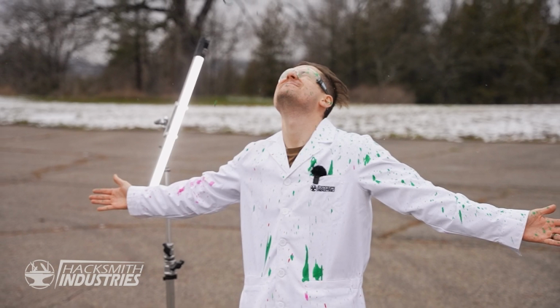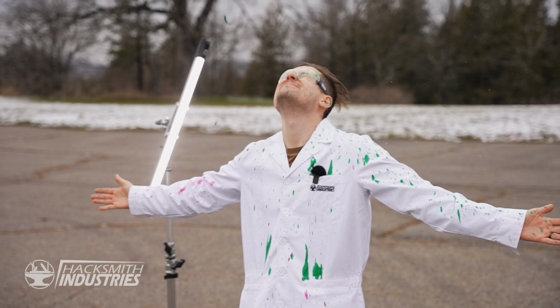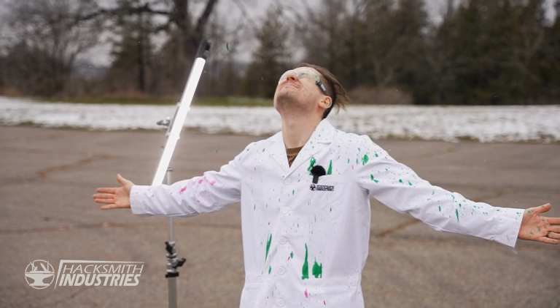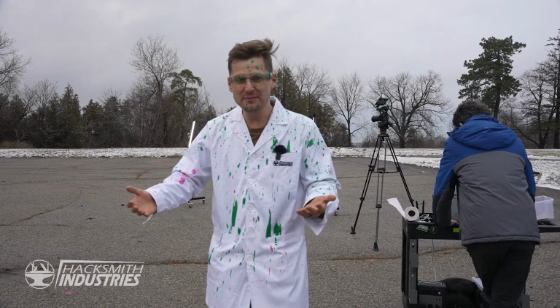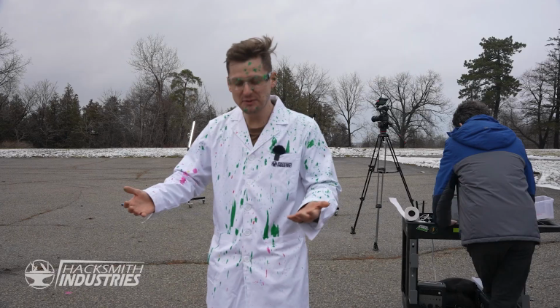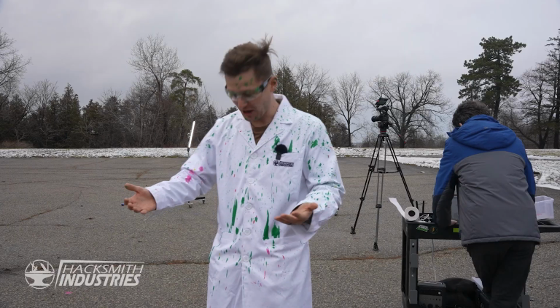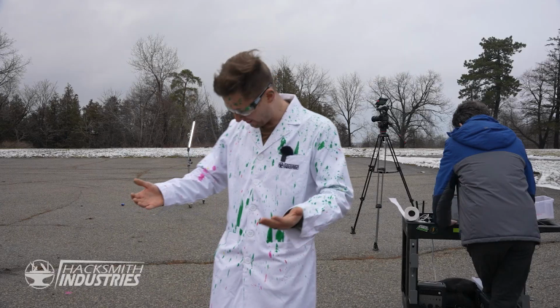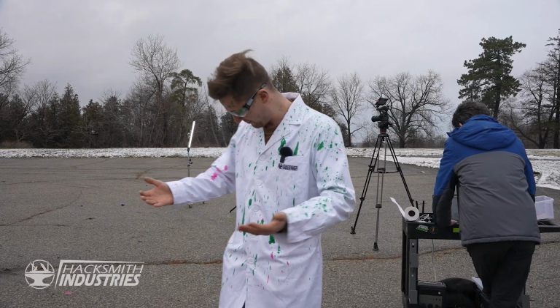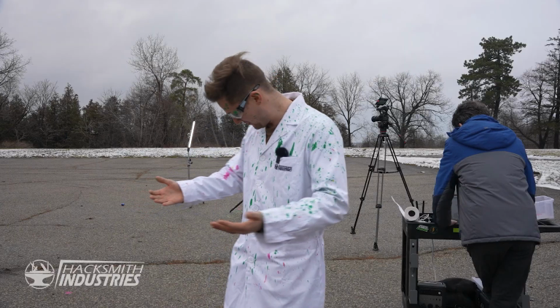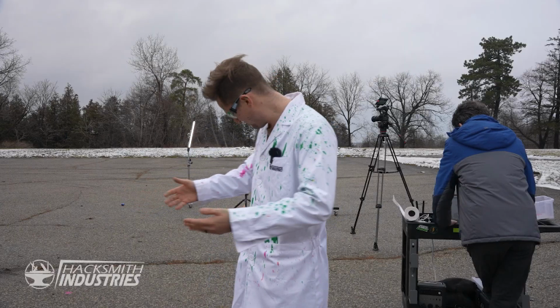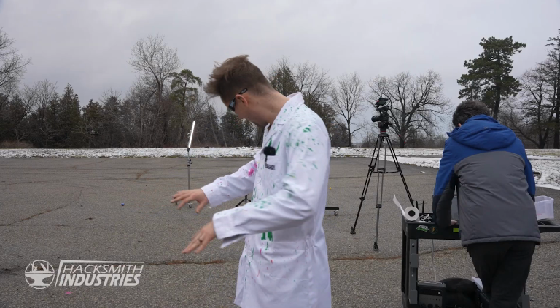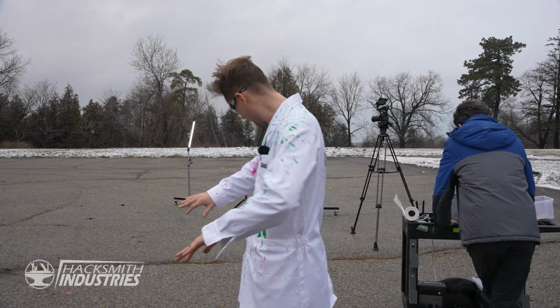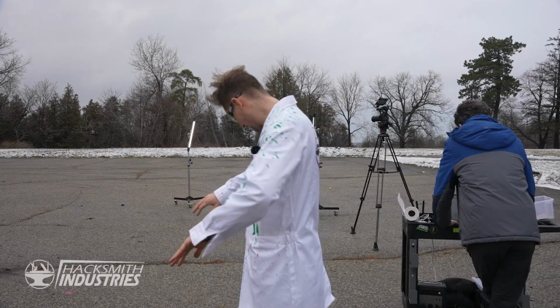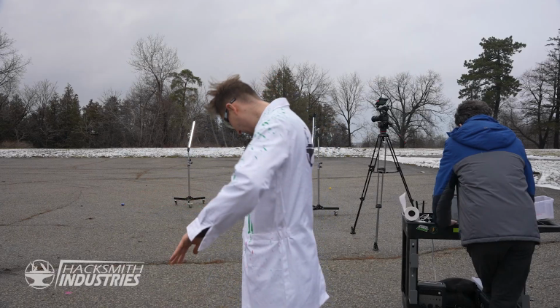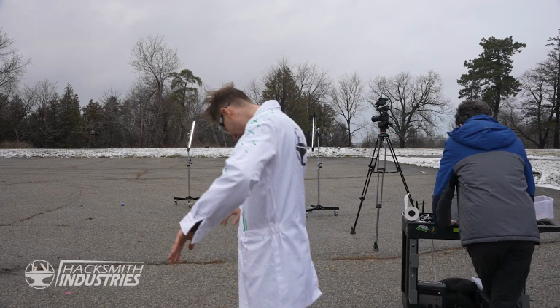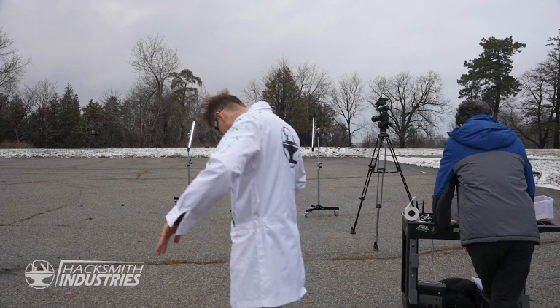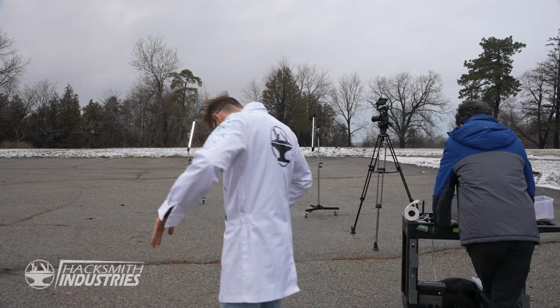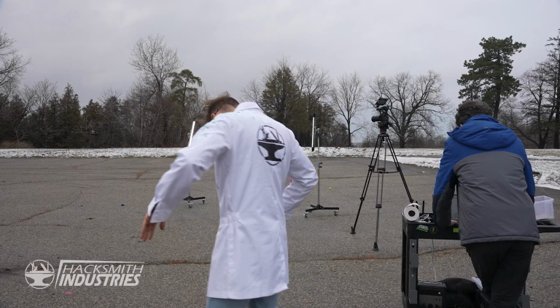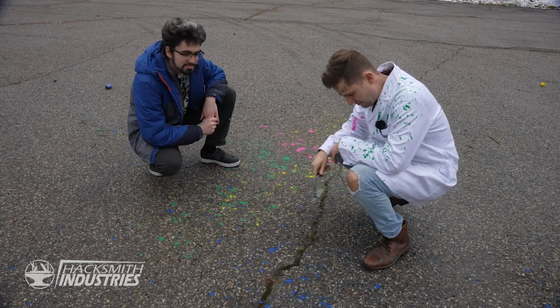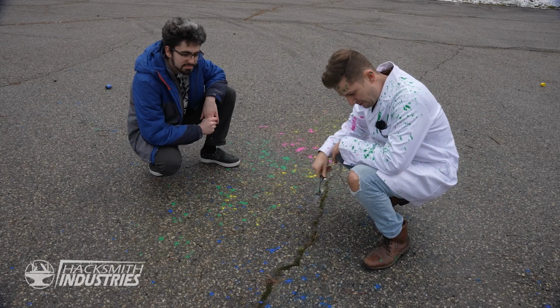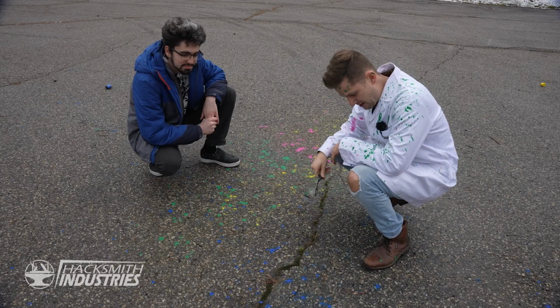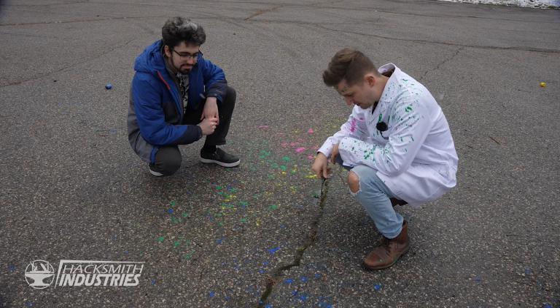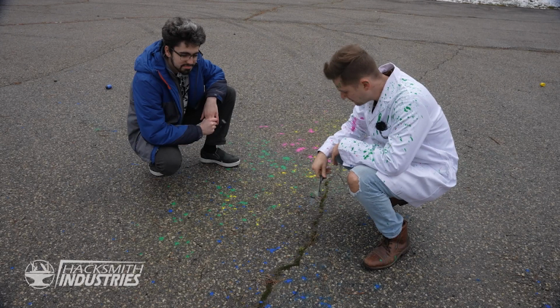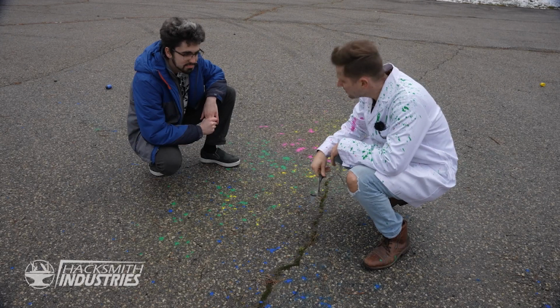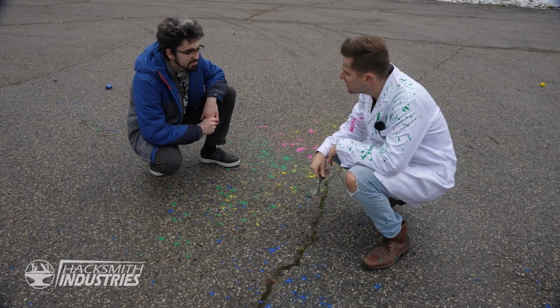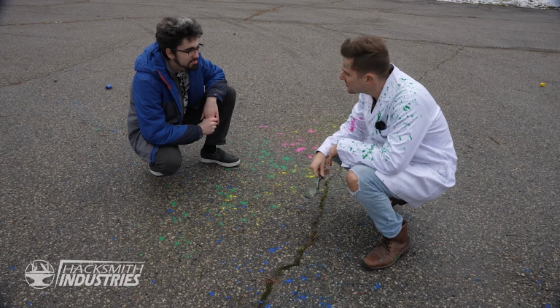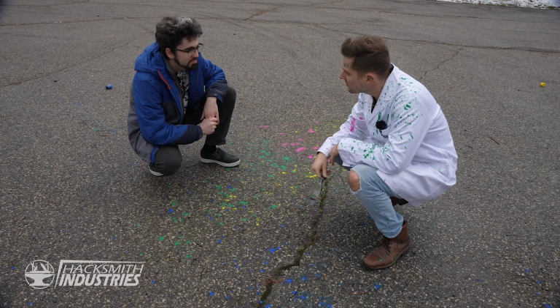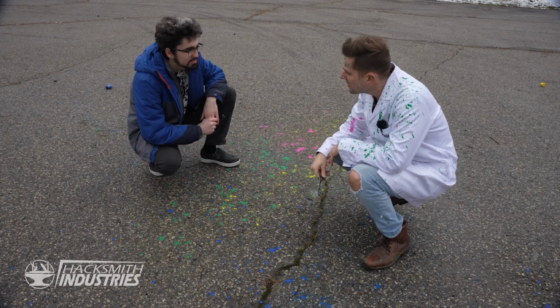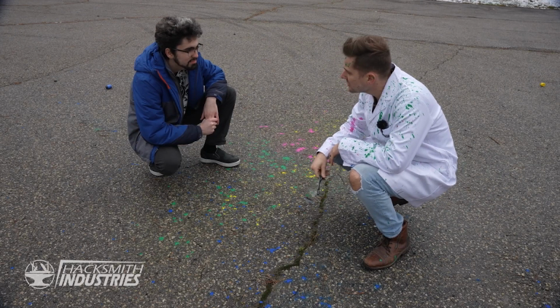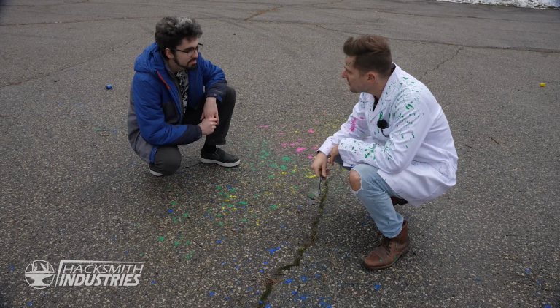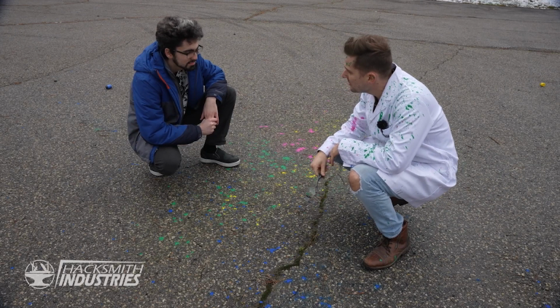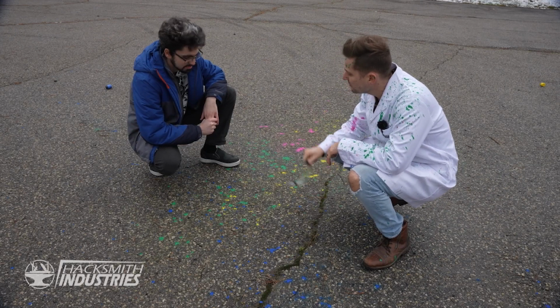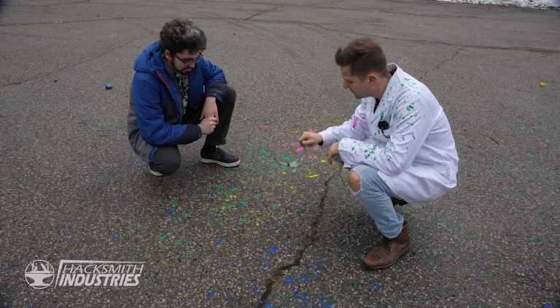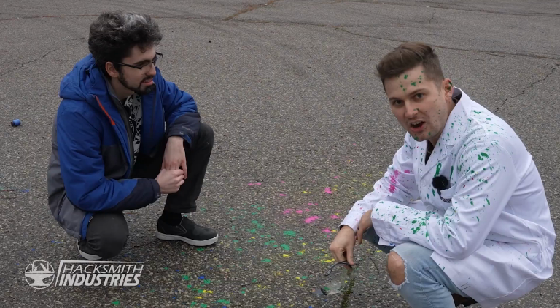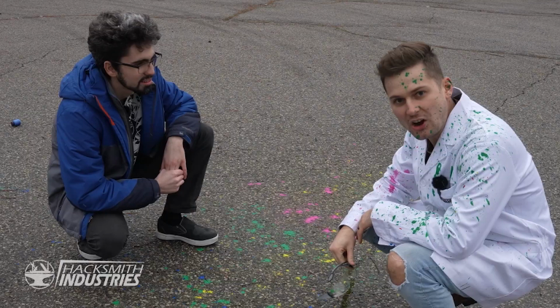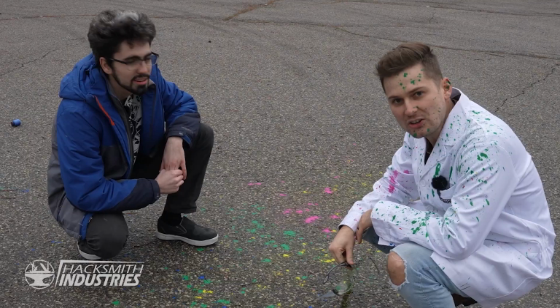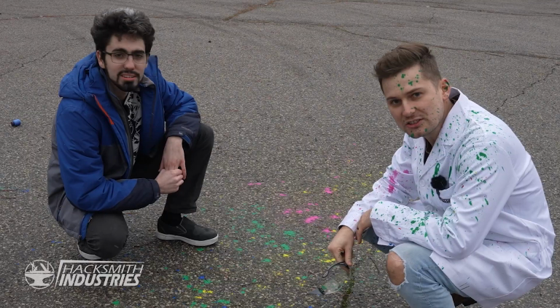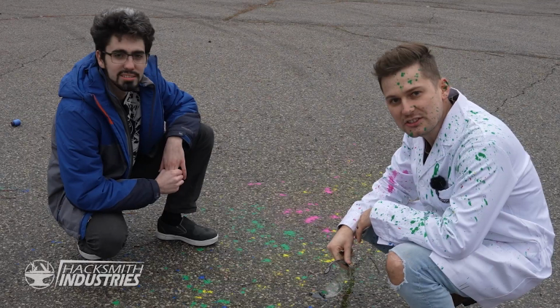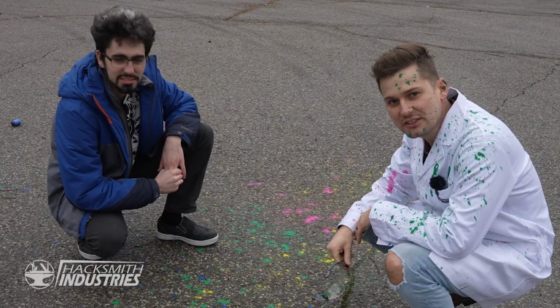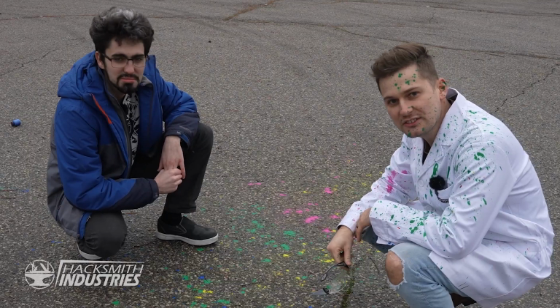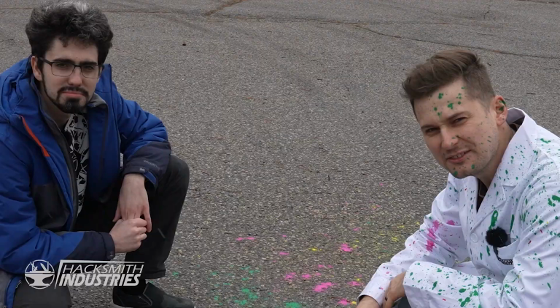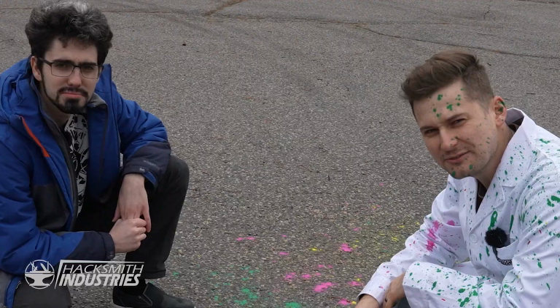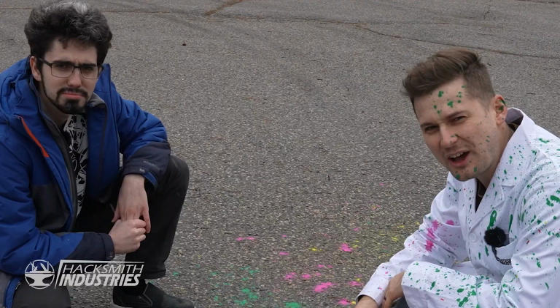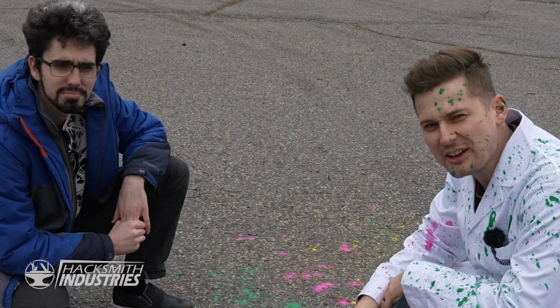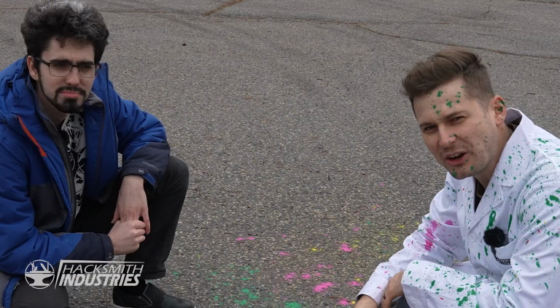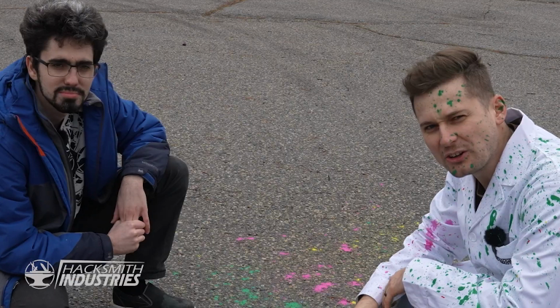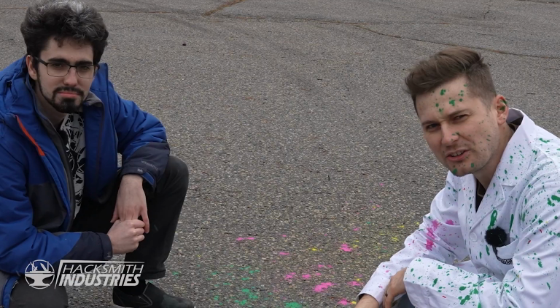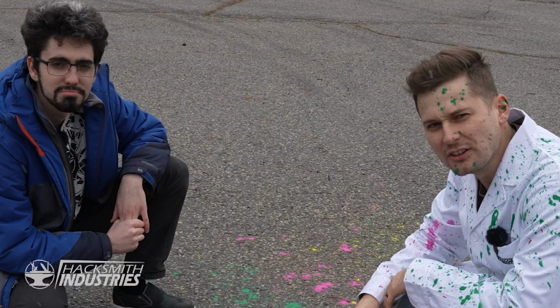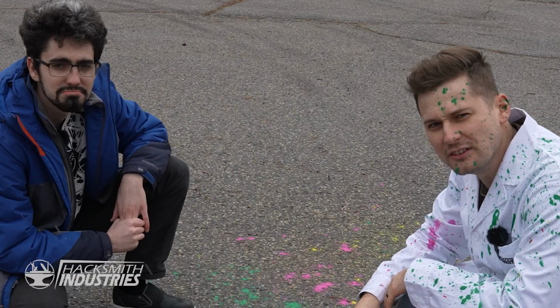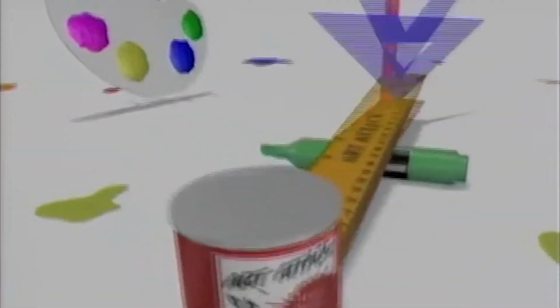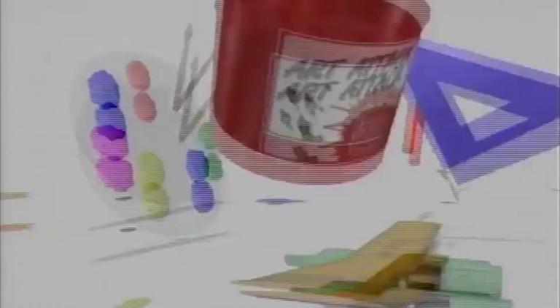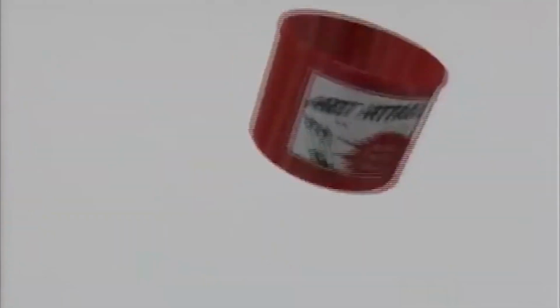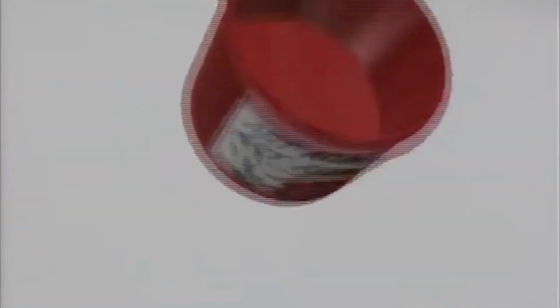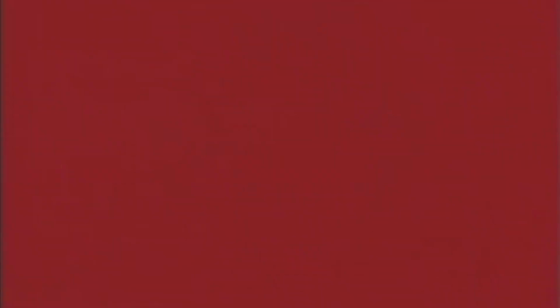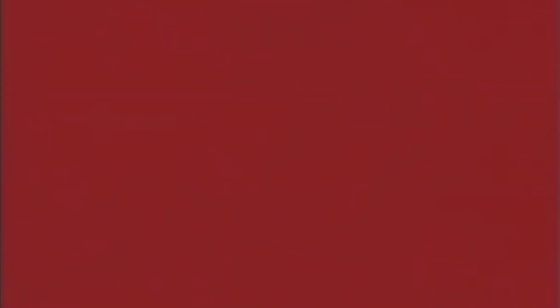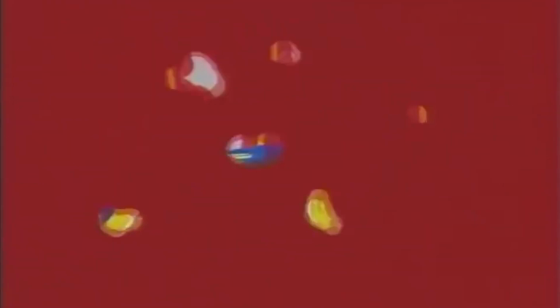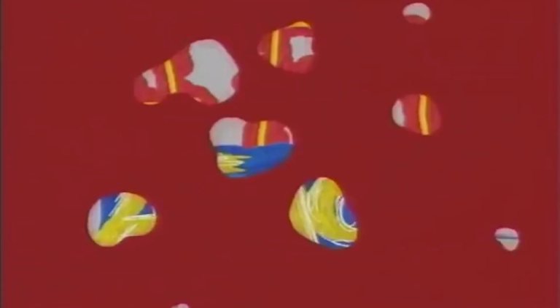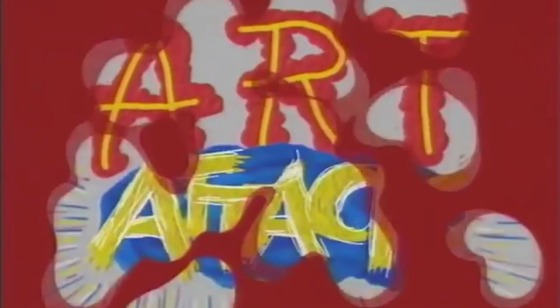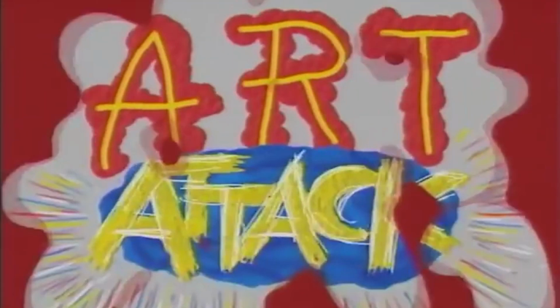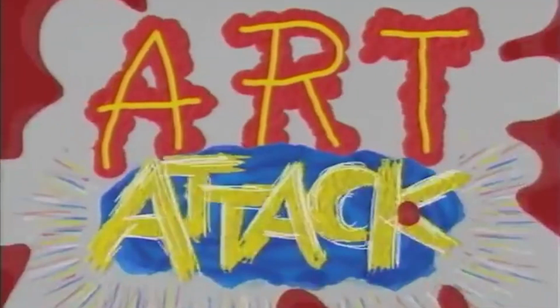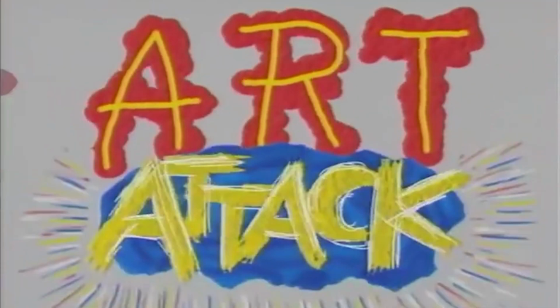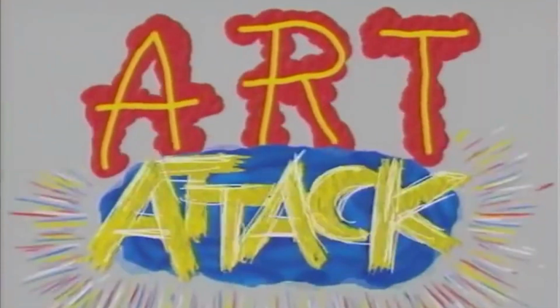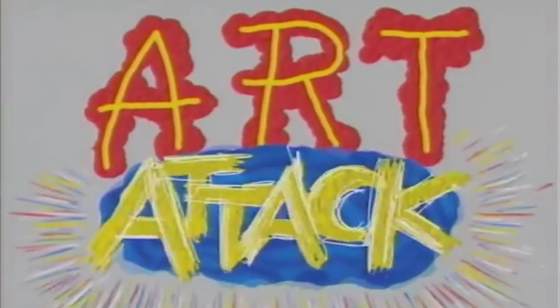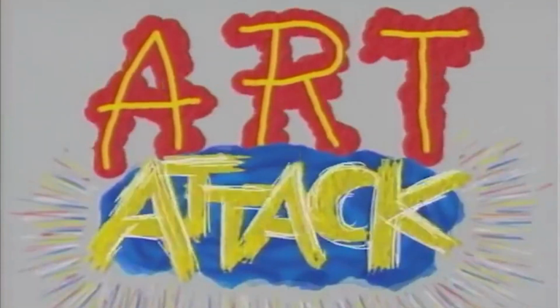I'm covered in paint. Ben, you know what this reminds me of? Art. Fine art. This is Art Attack.